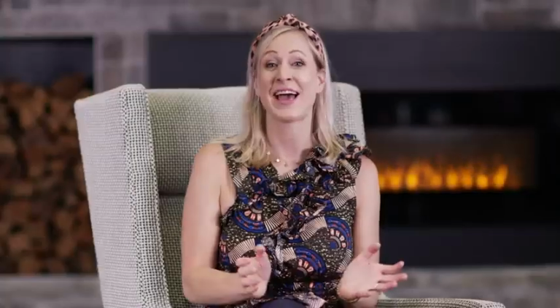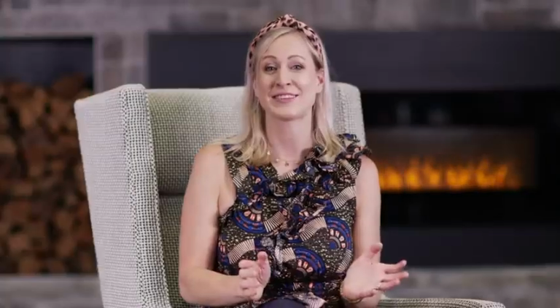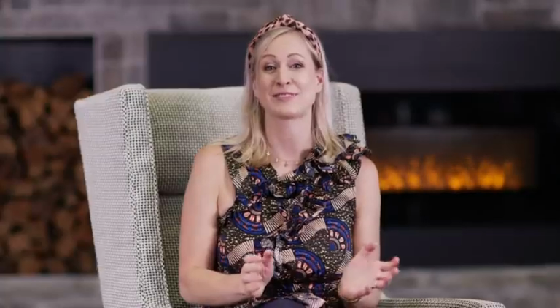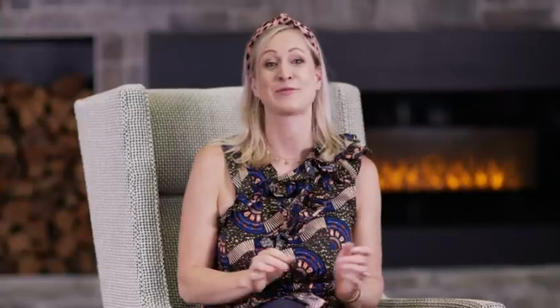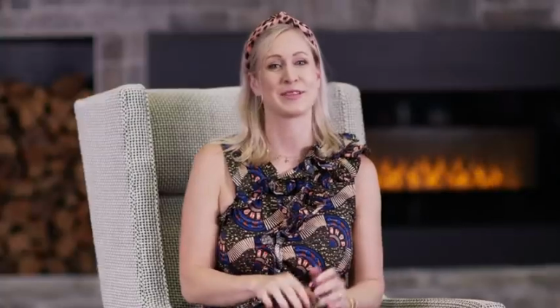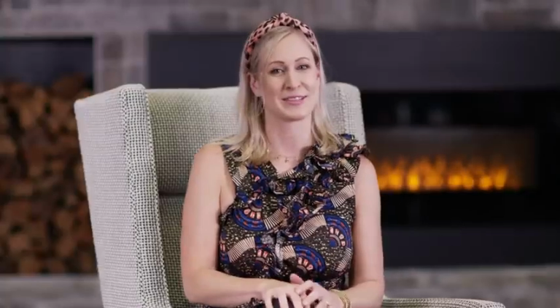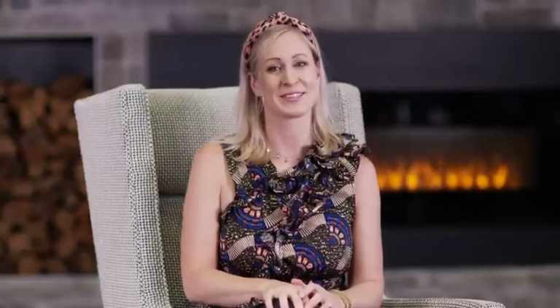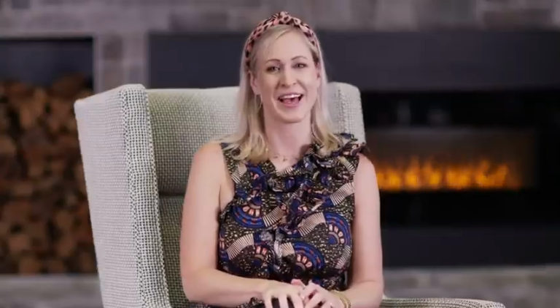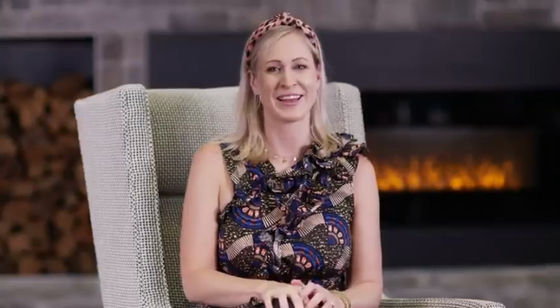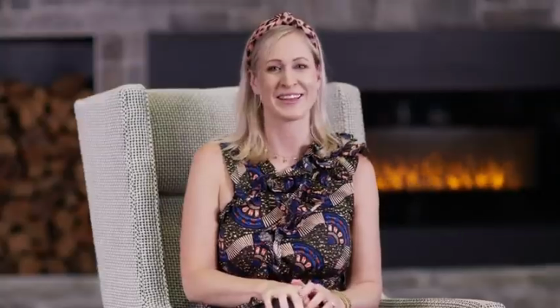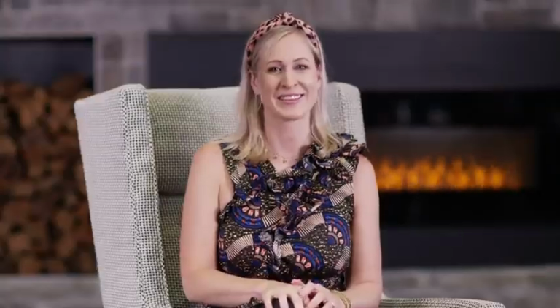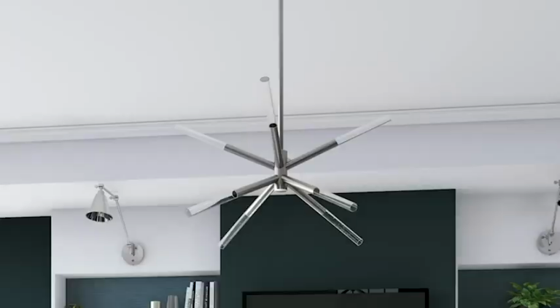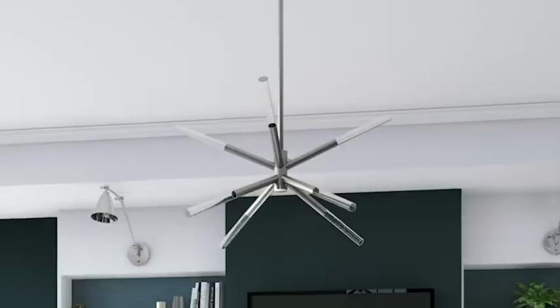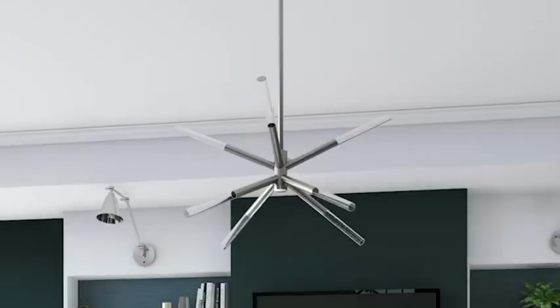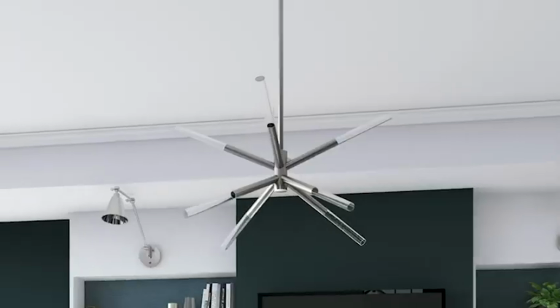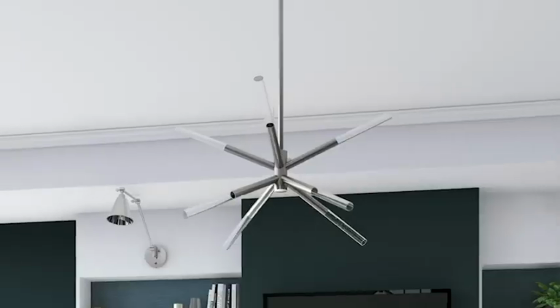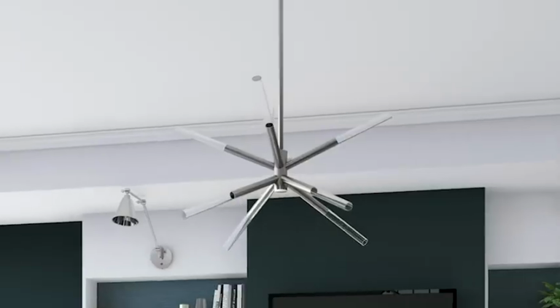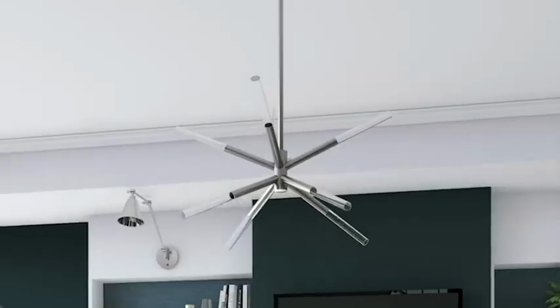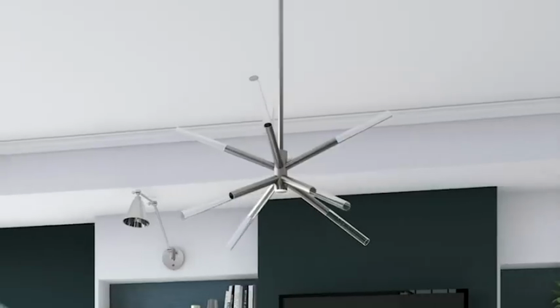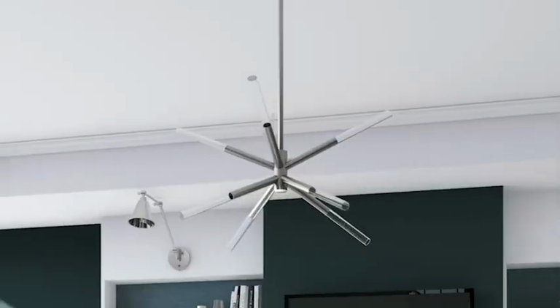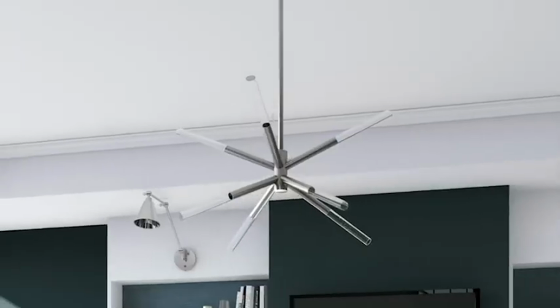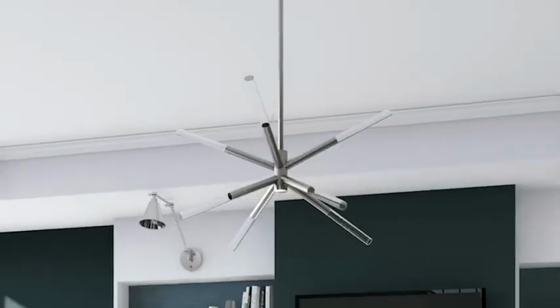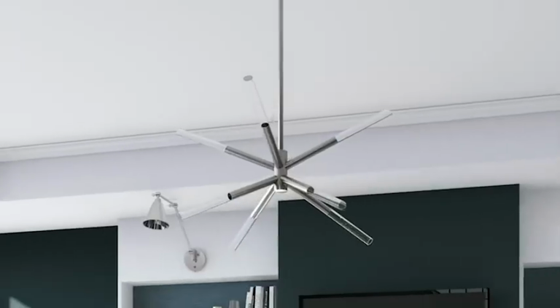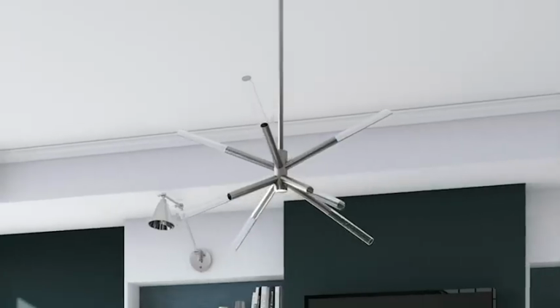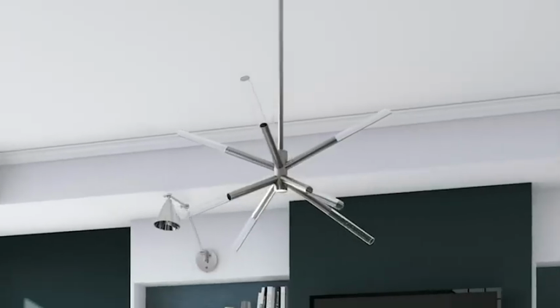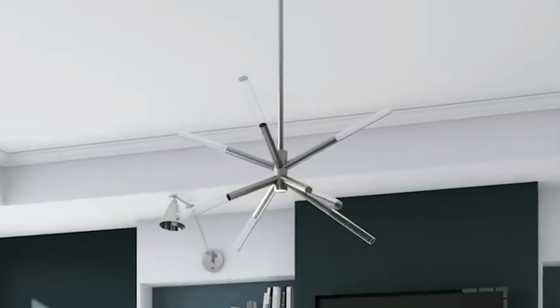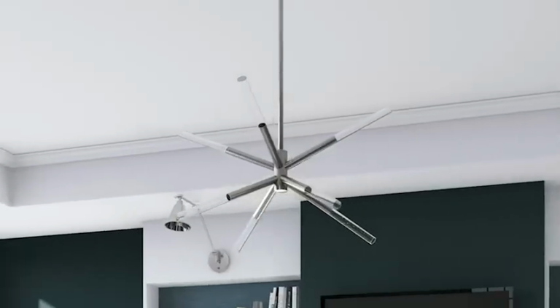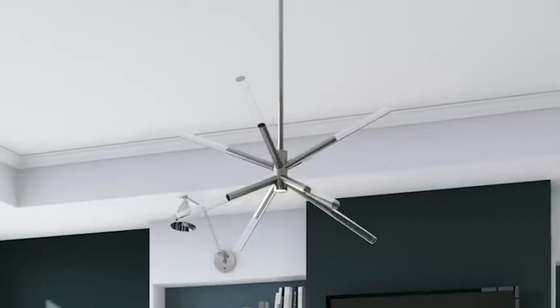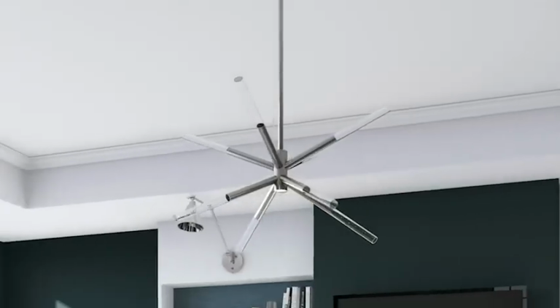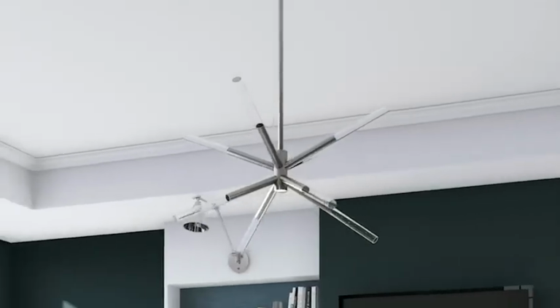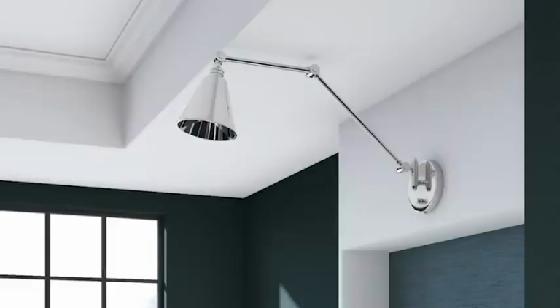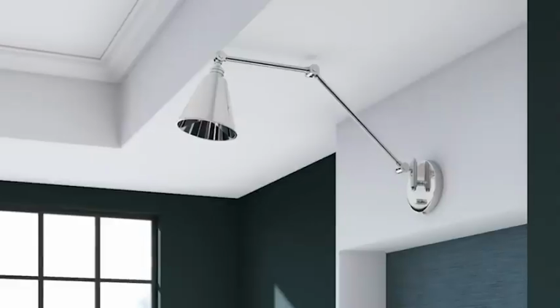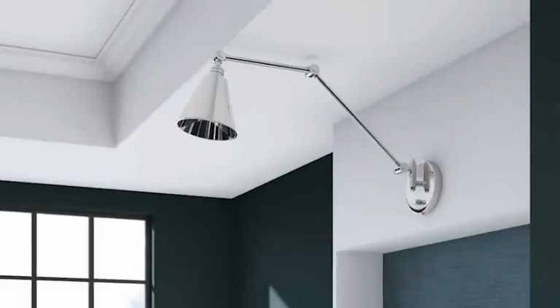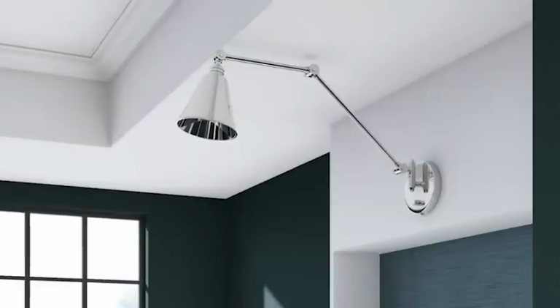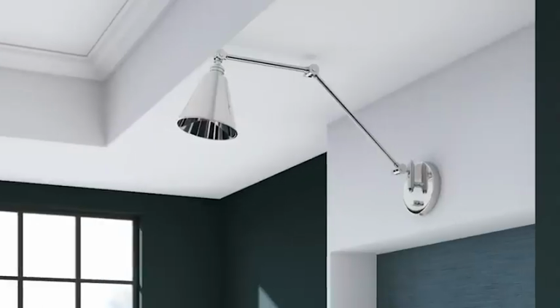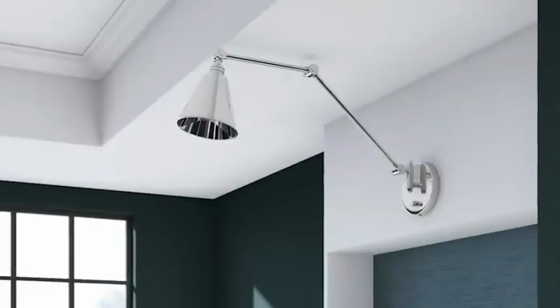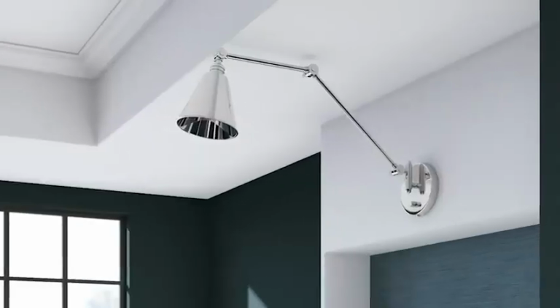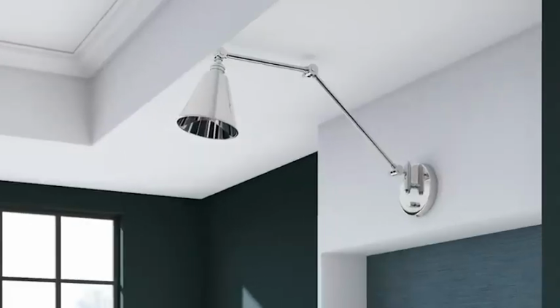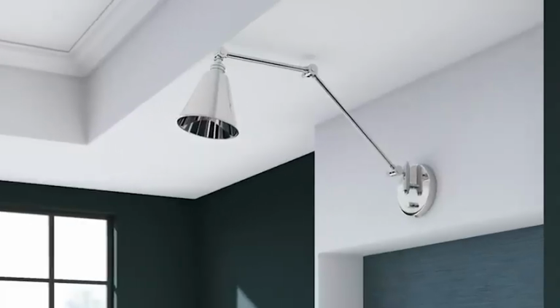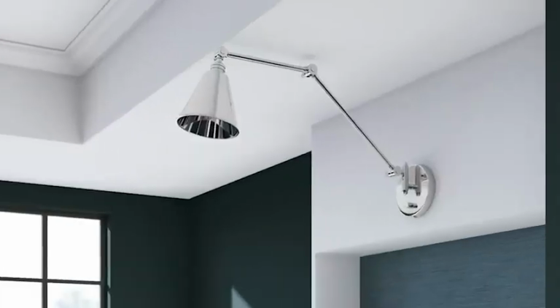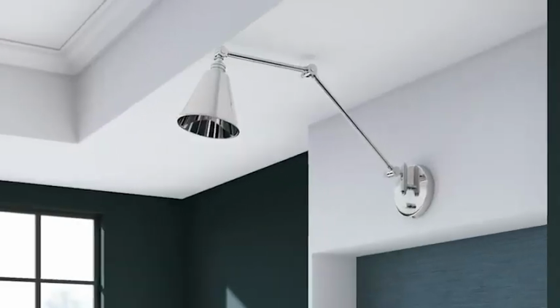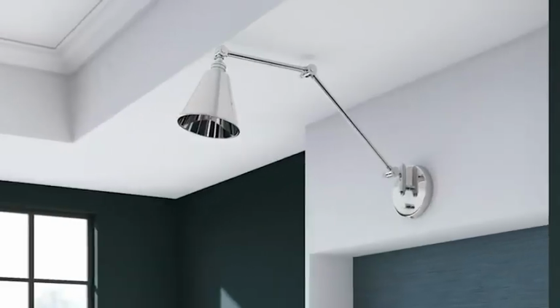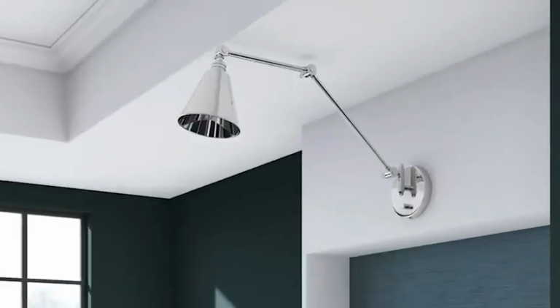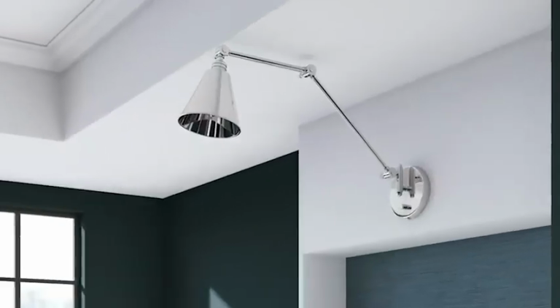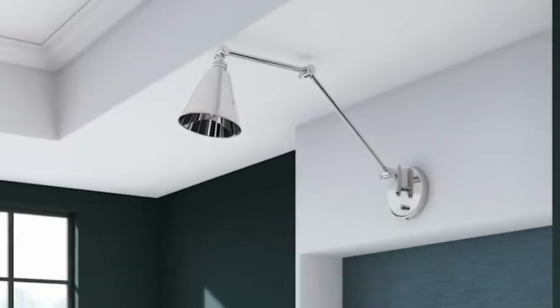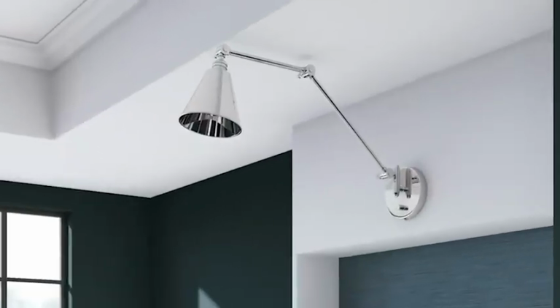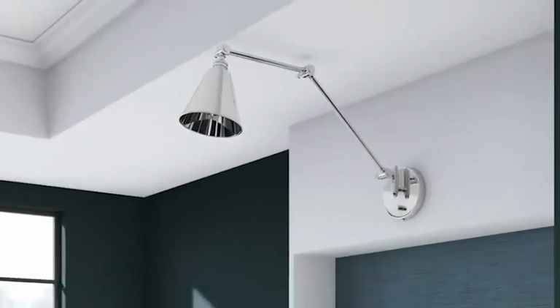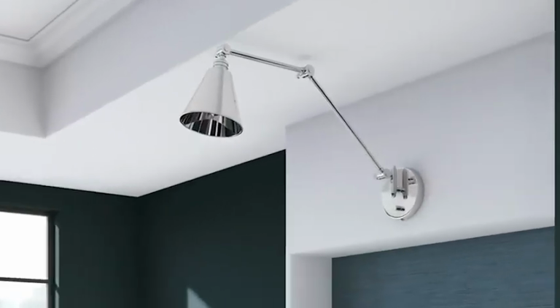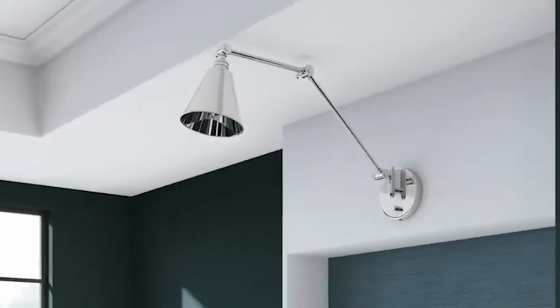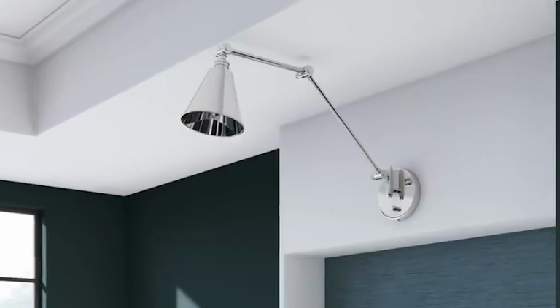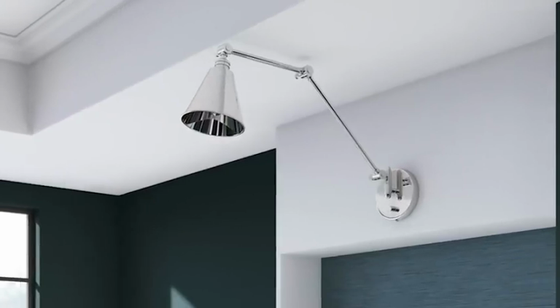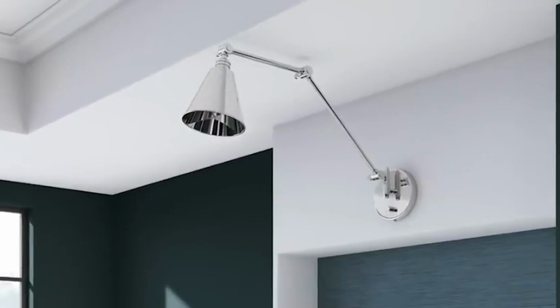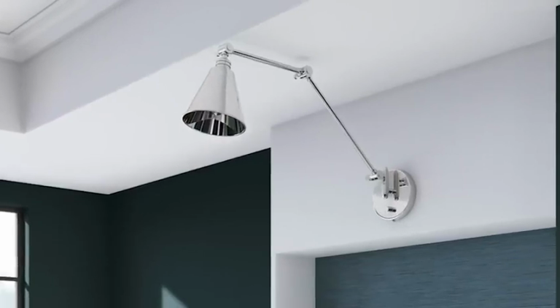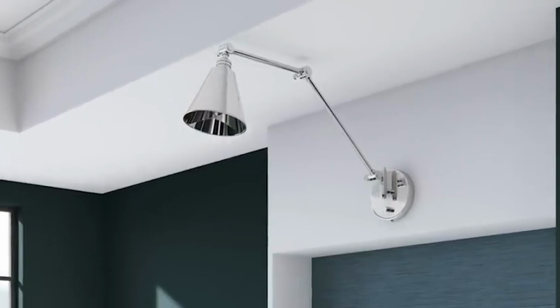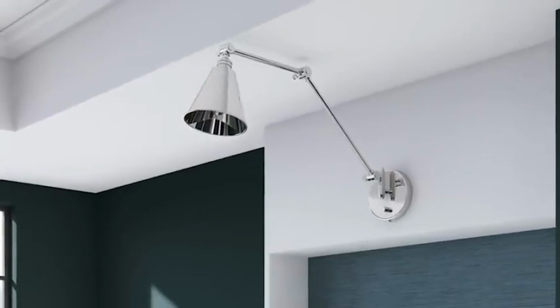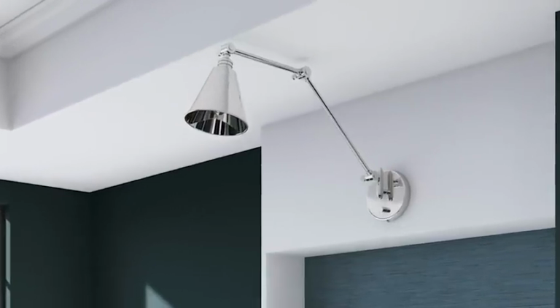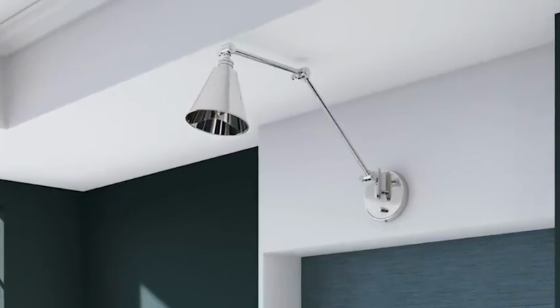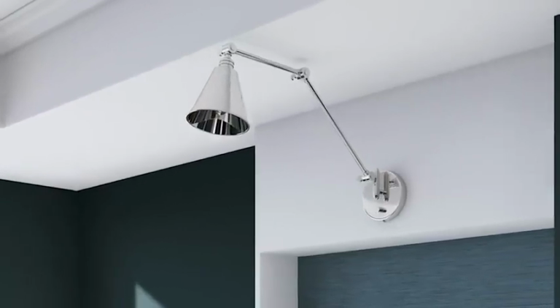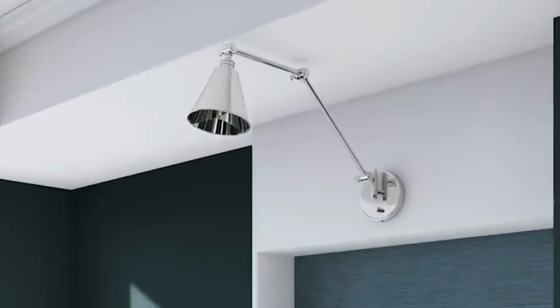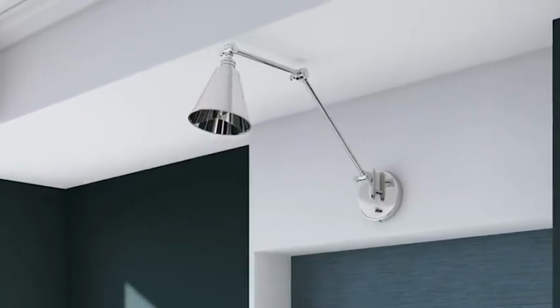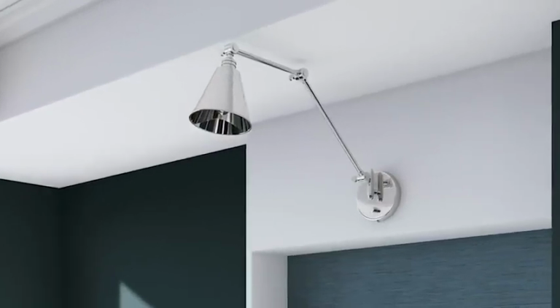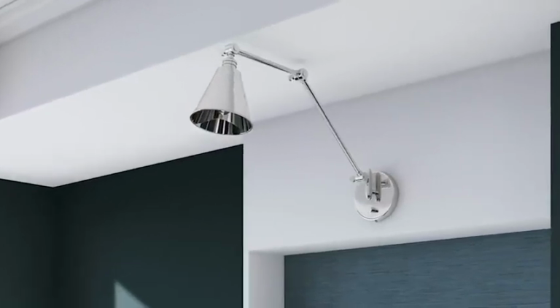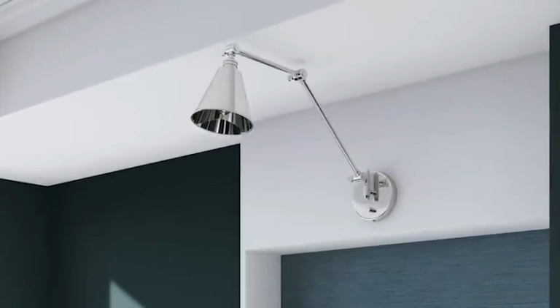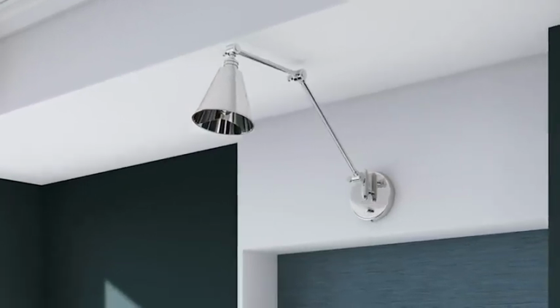Next, we looked to lighting. This chandelier is sleek and modern, while polished nickel sconces over the bookcases shine brightly in this rich, moody space.